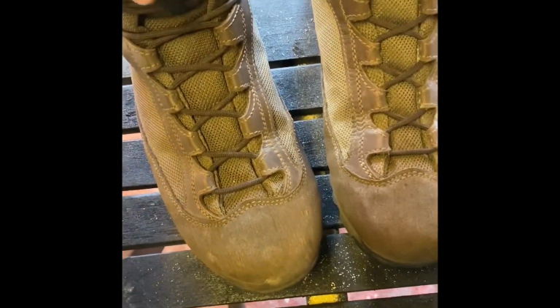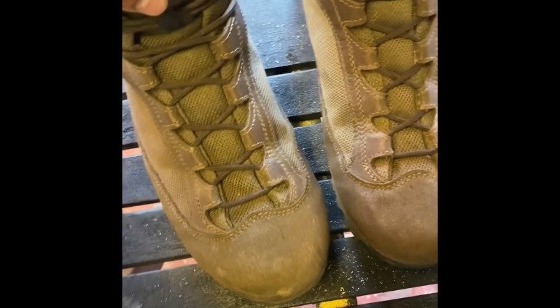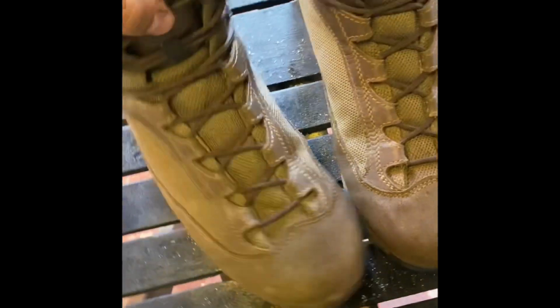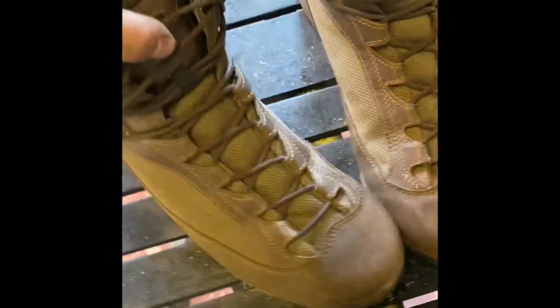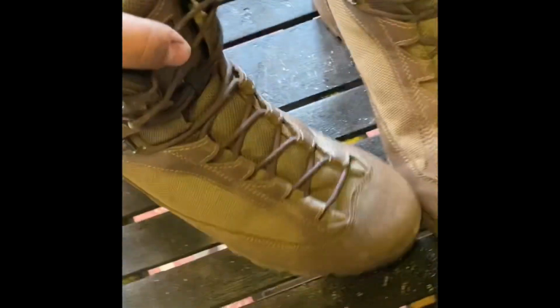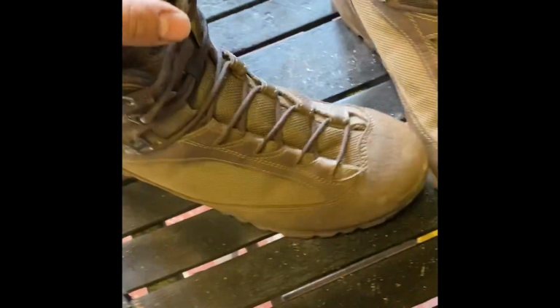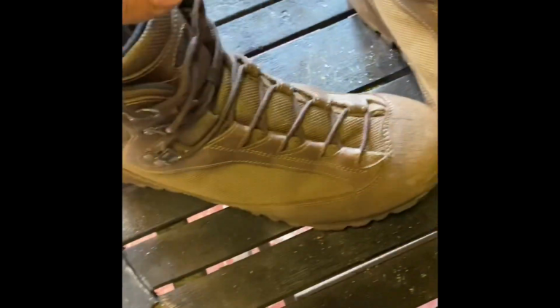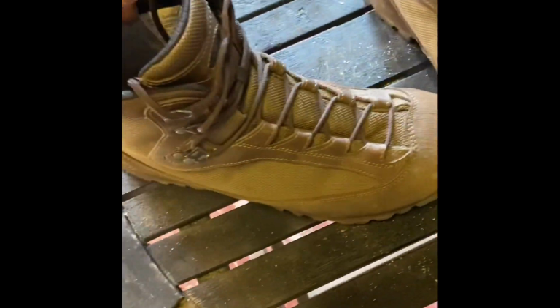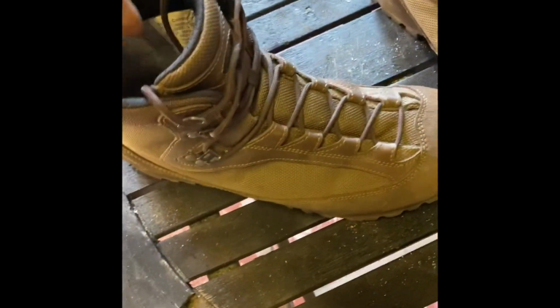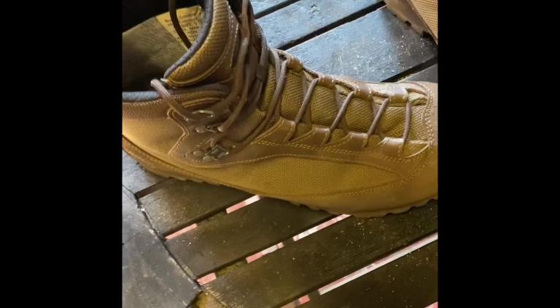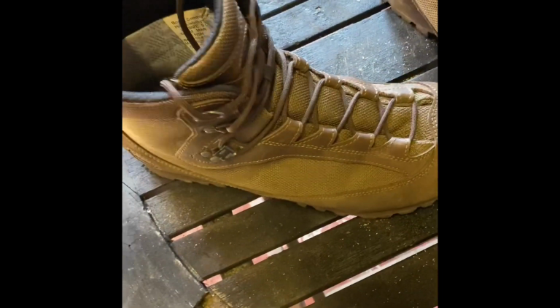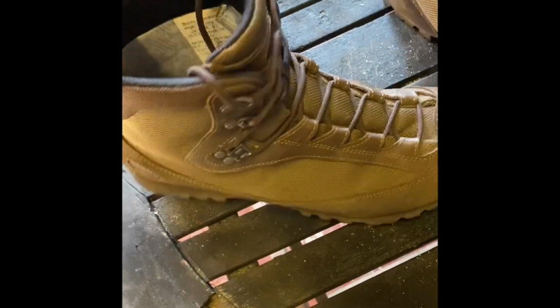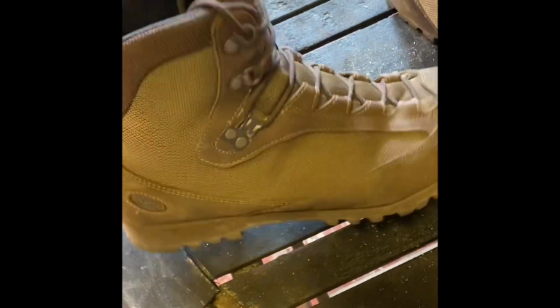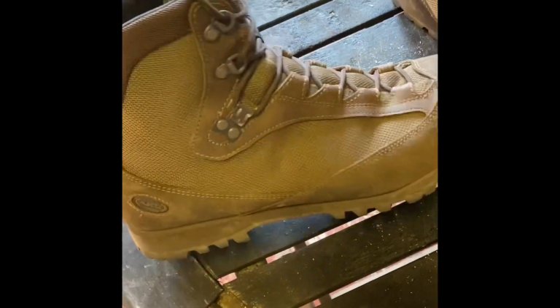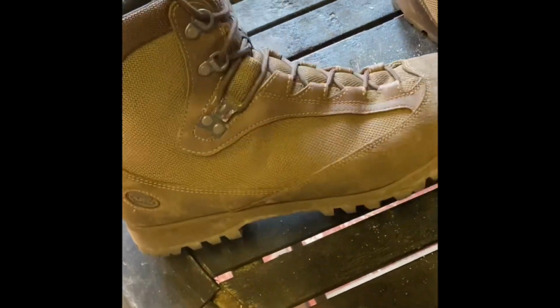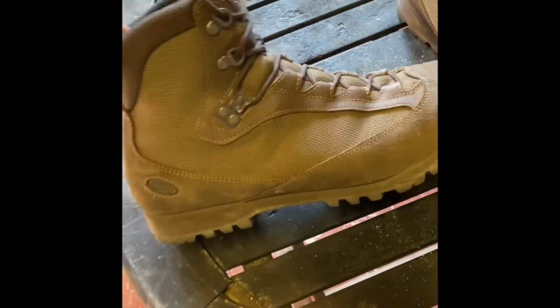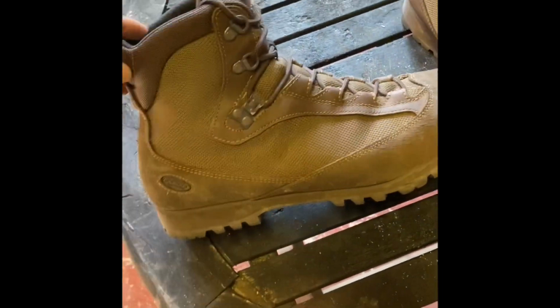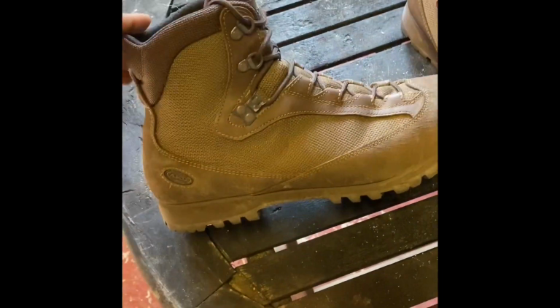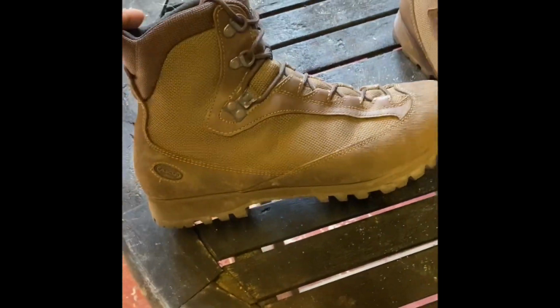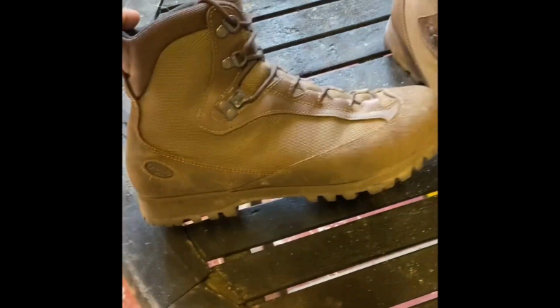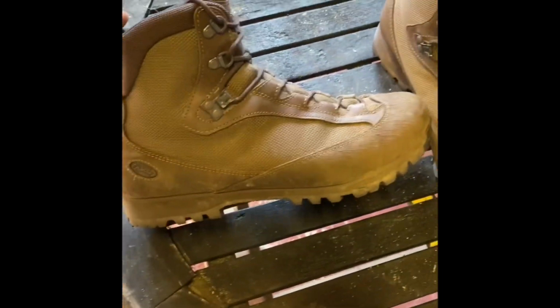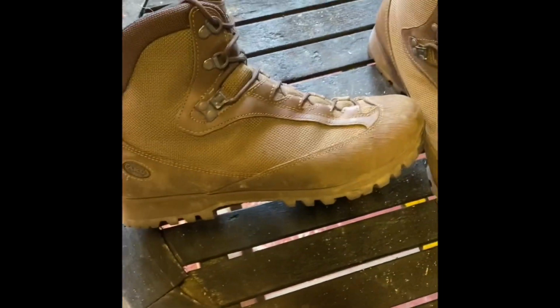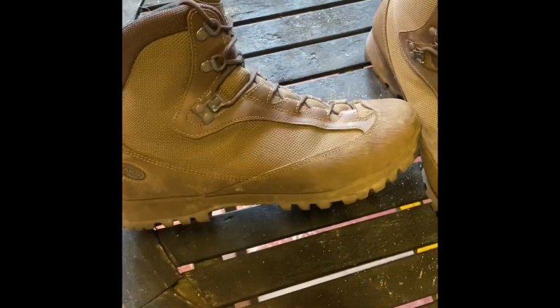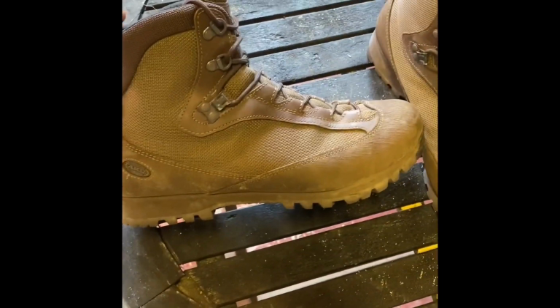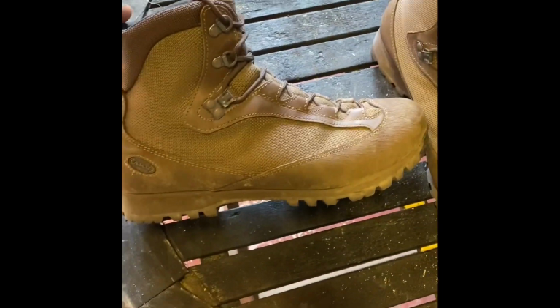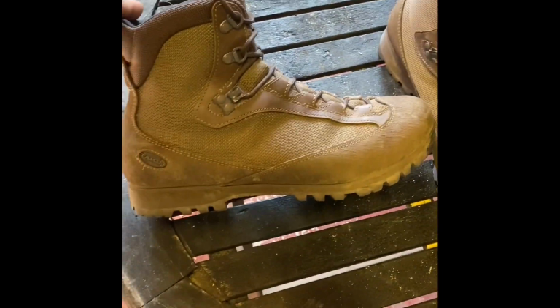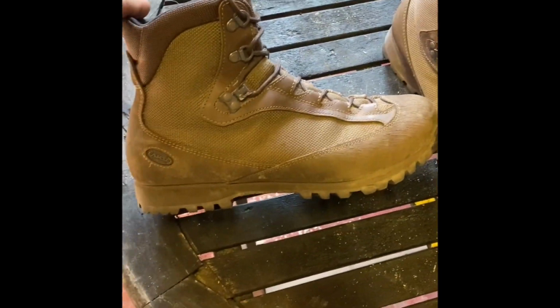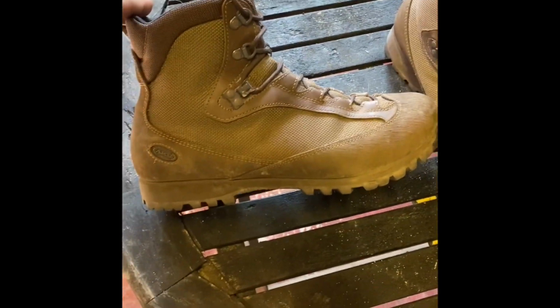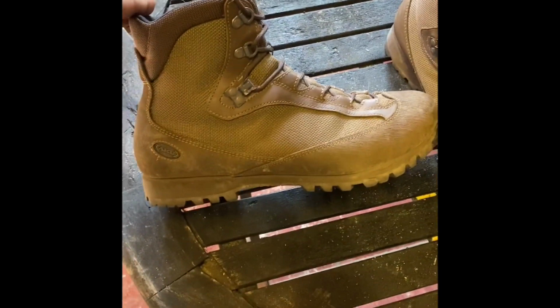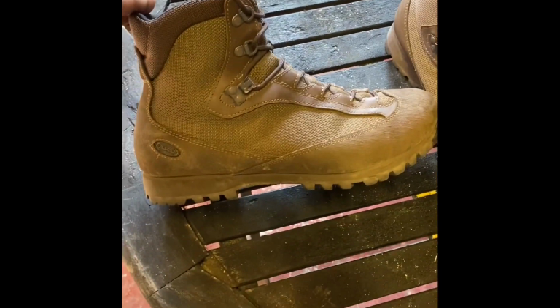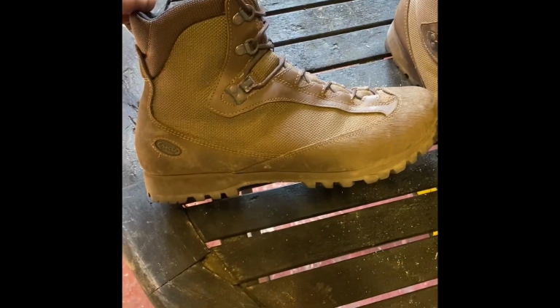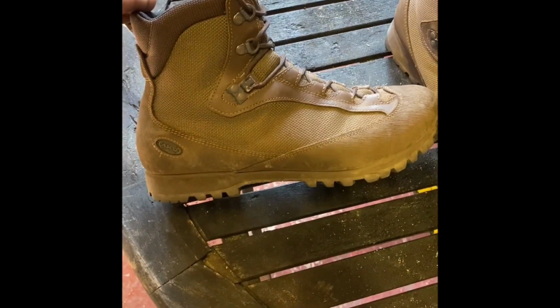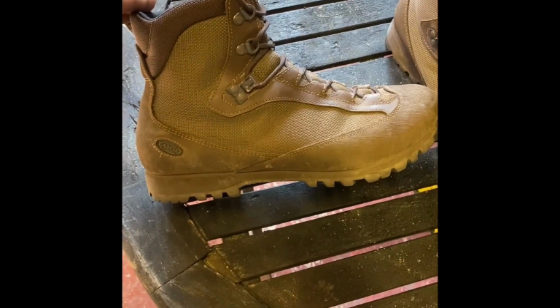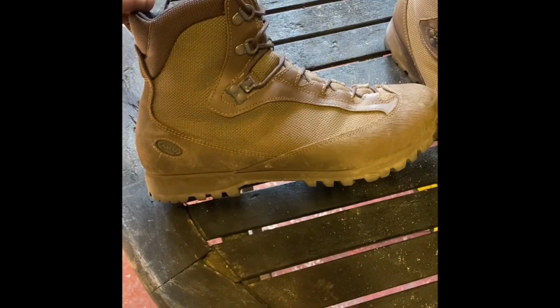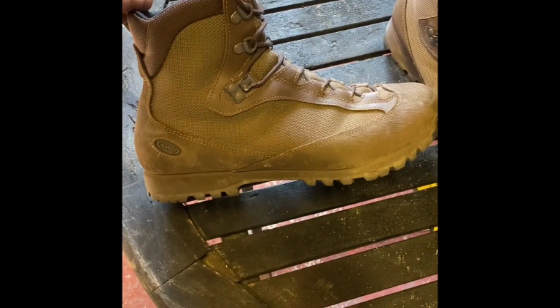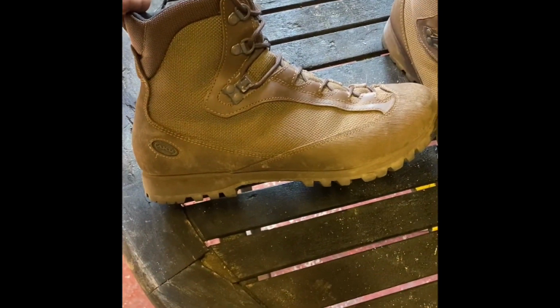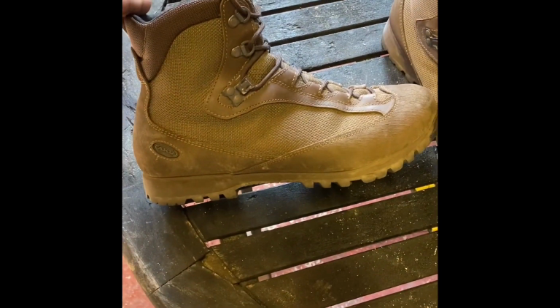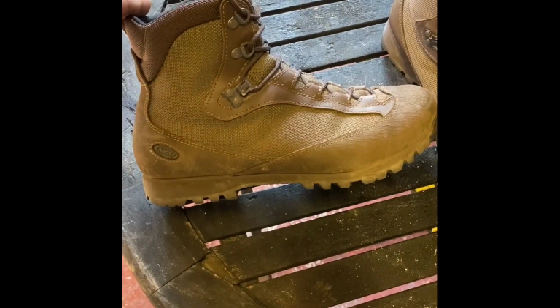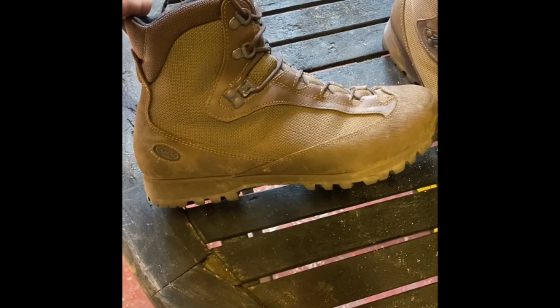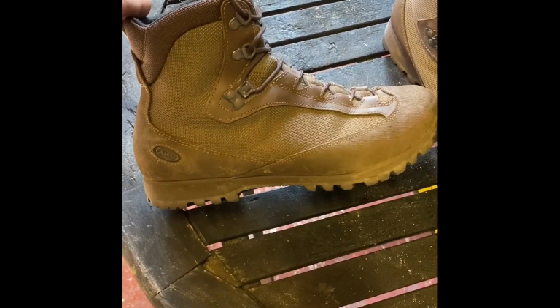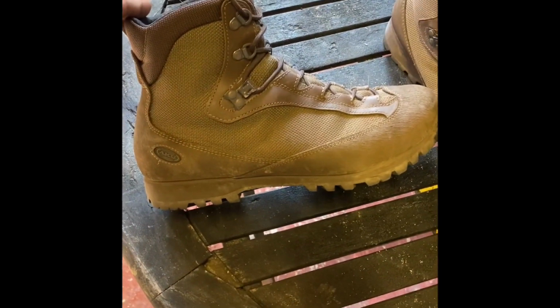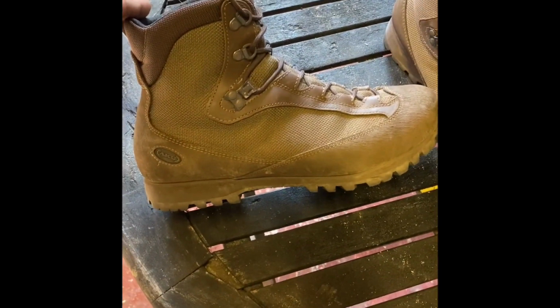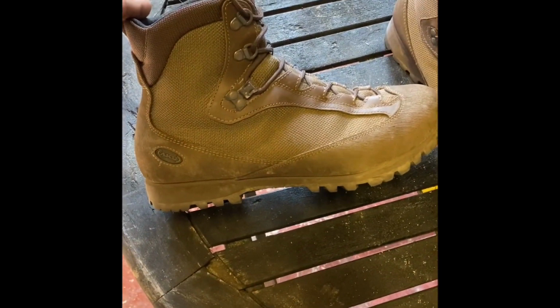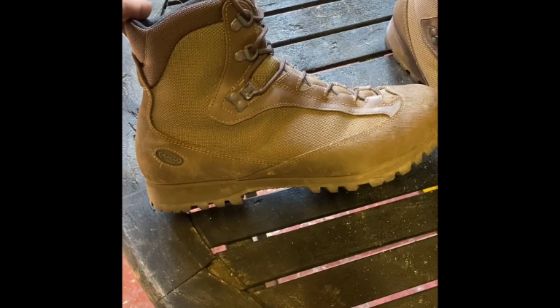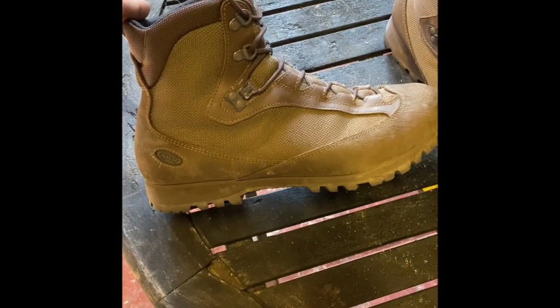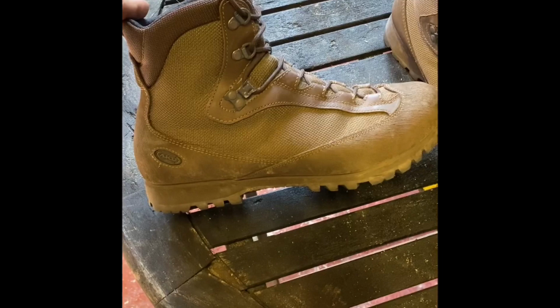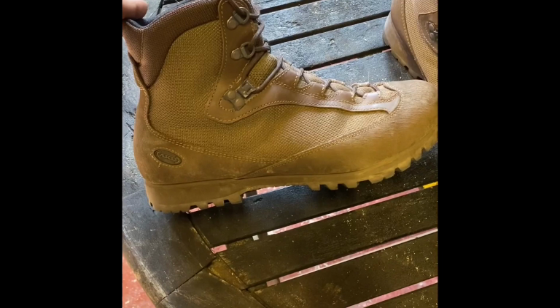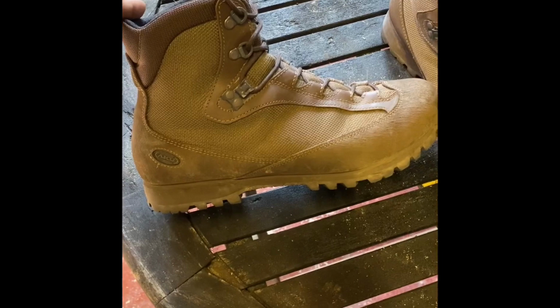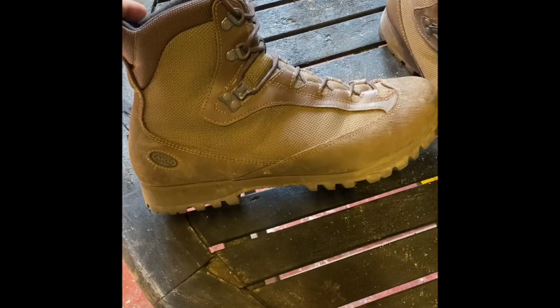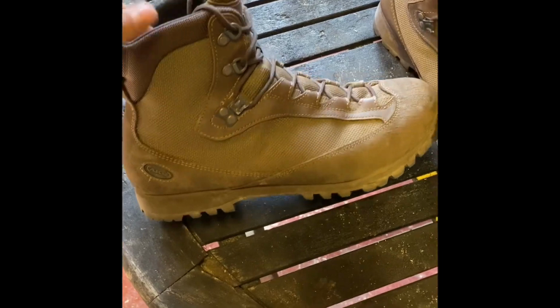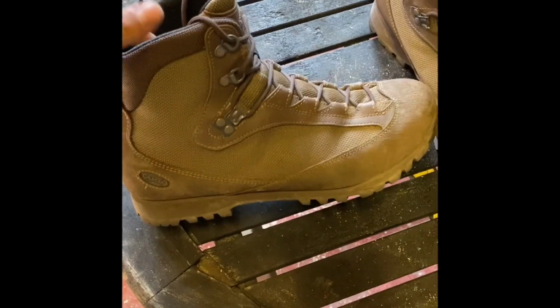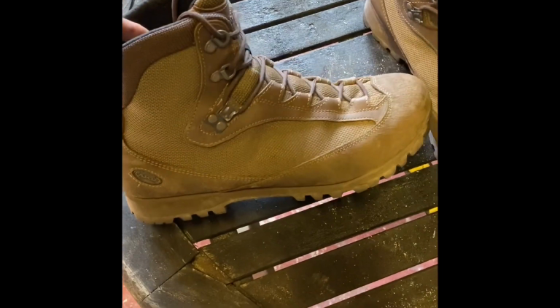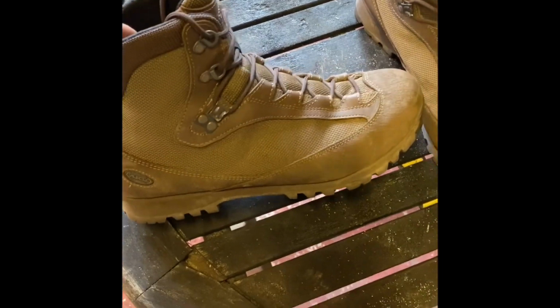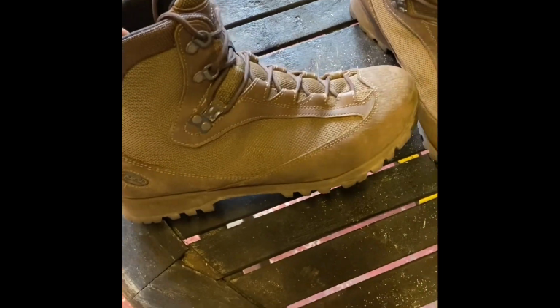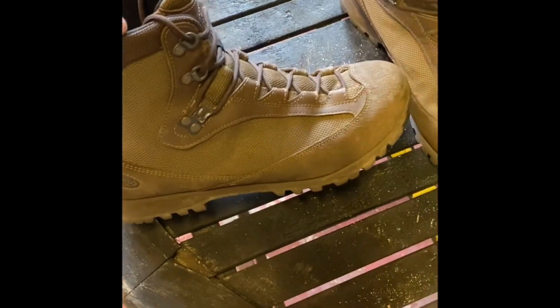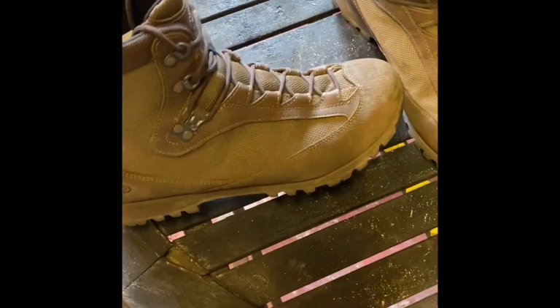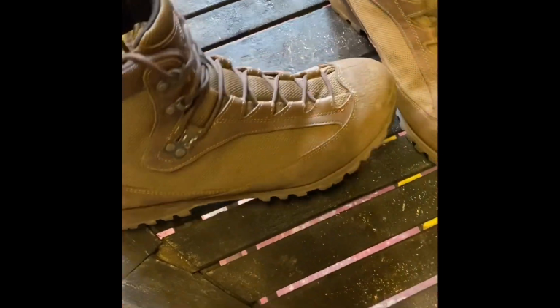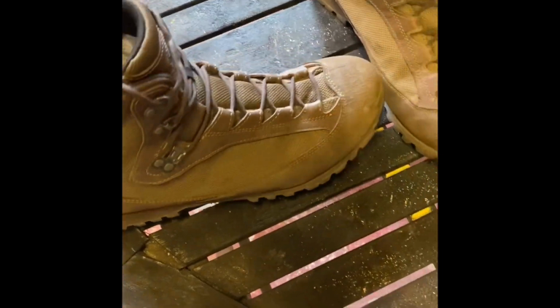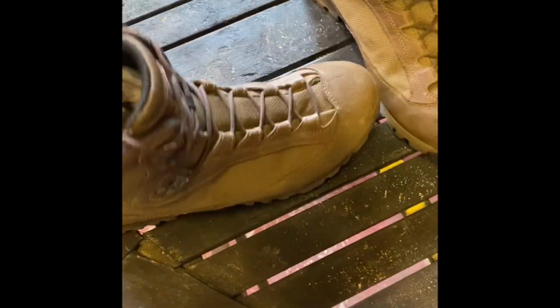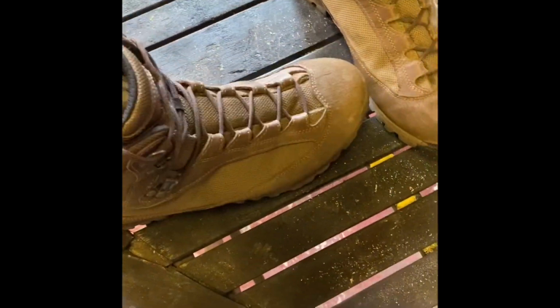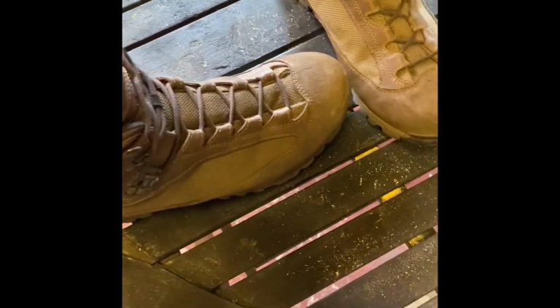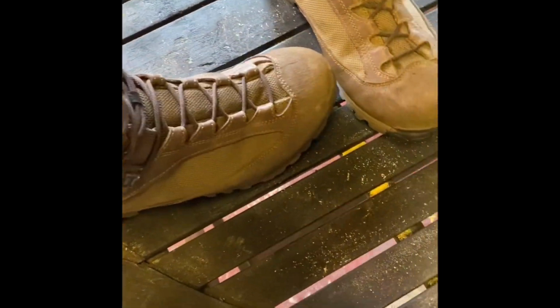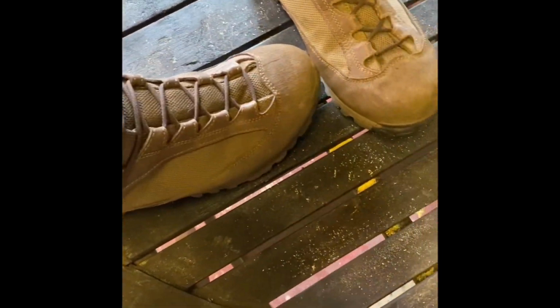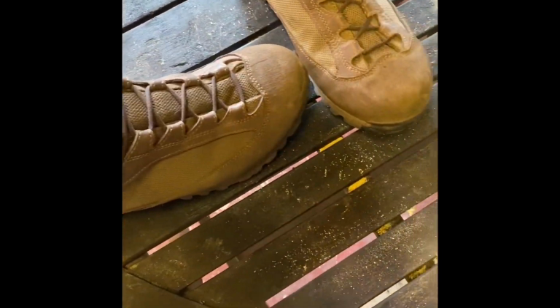Even though it's a short ankle boot, it actually provides really good ankle support in my opinion.